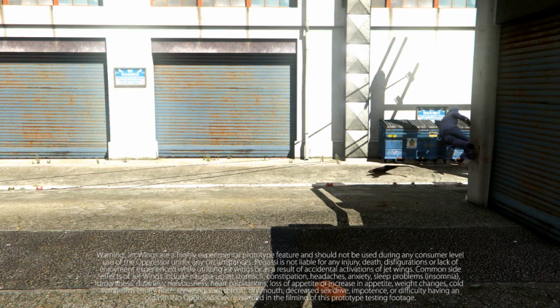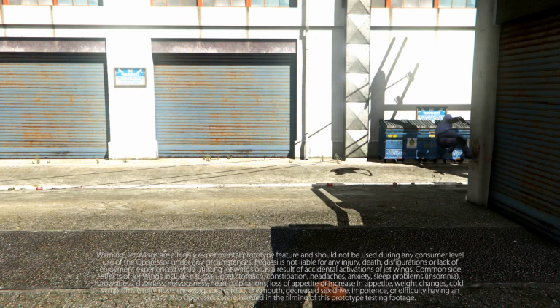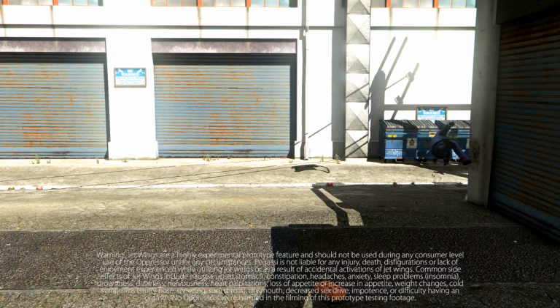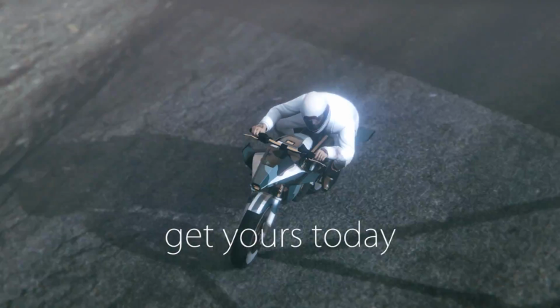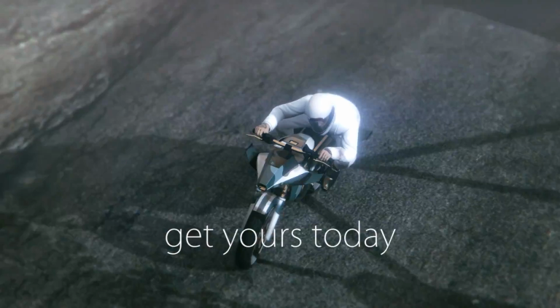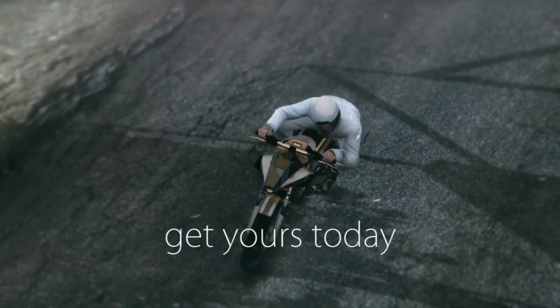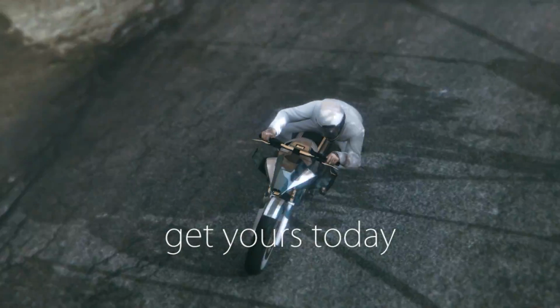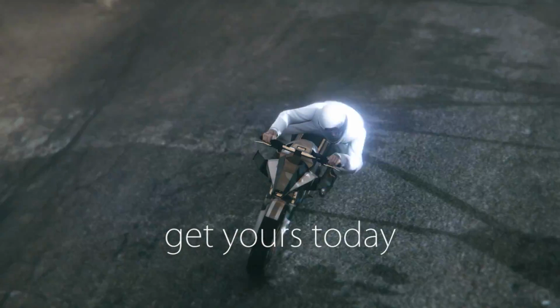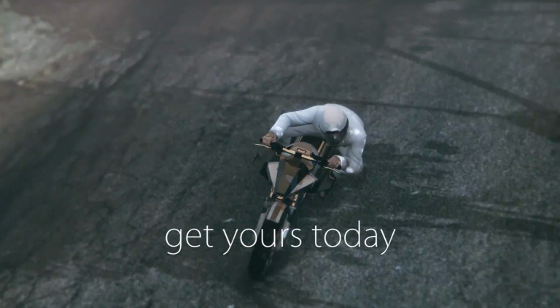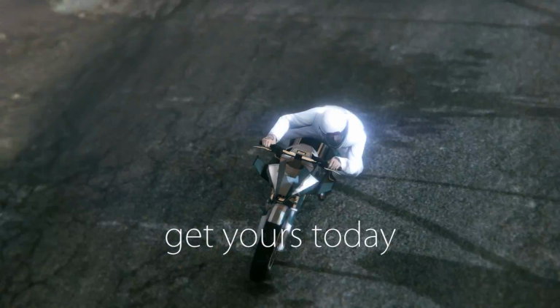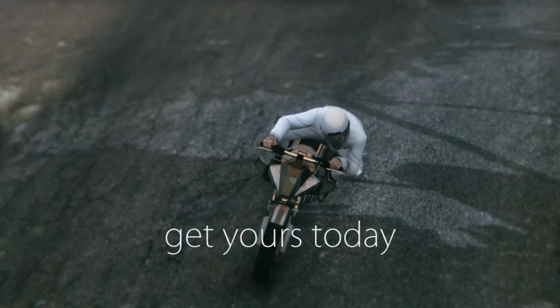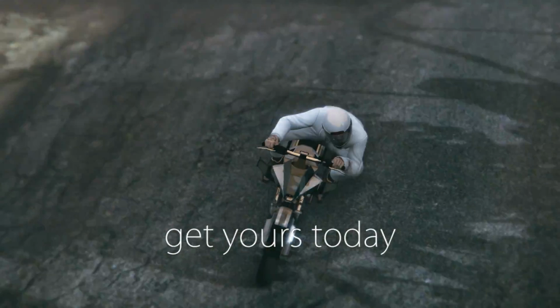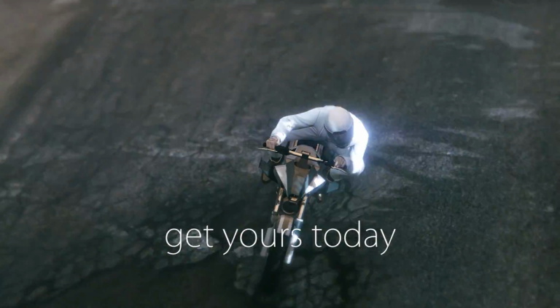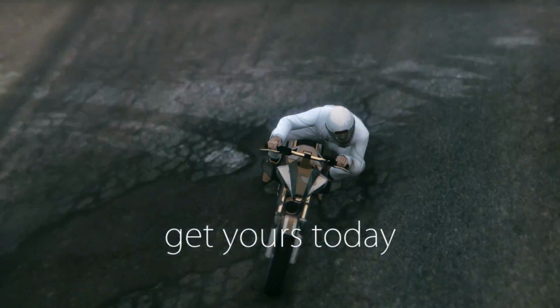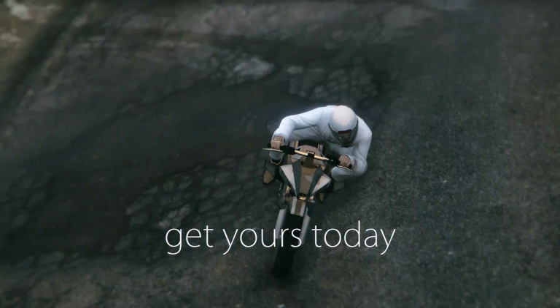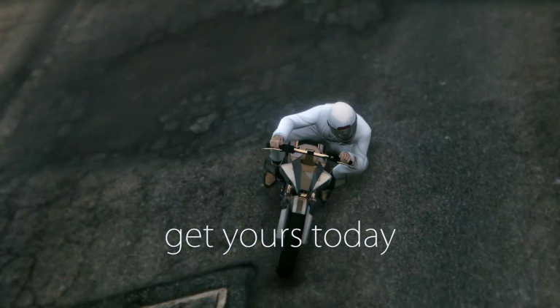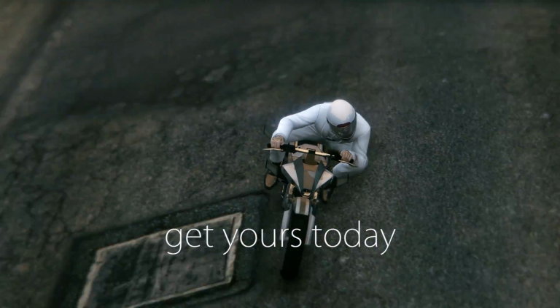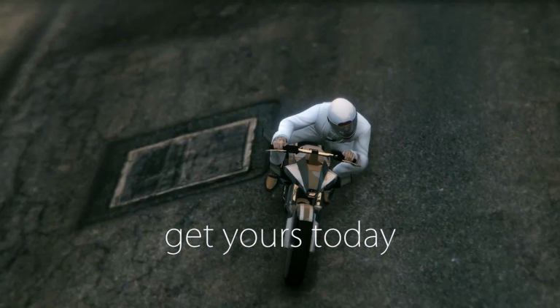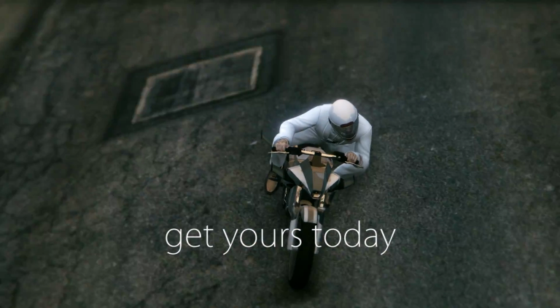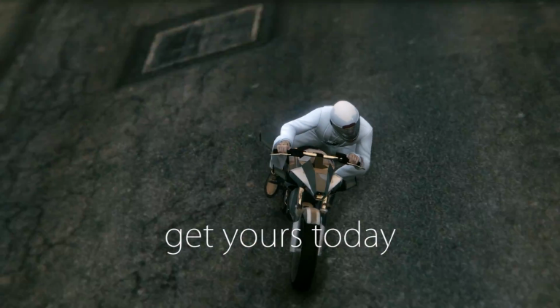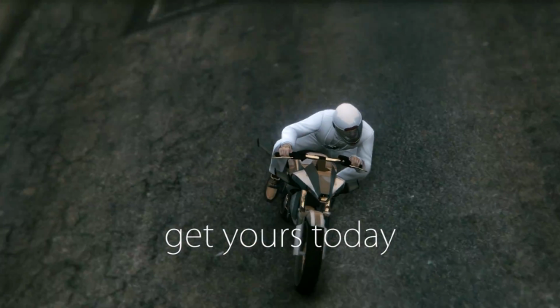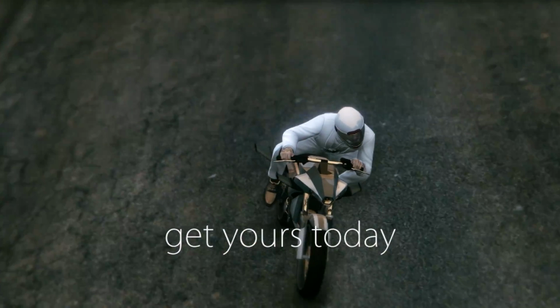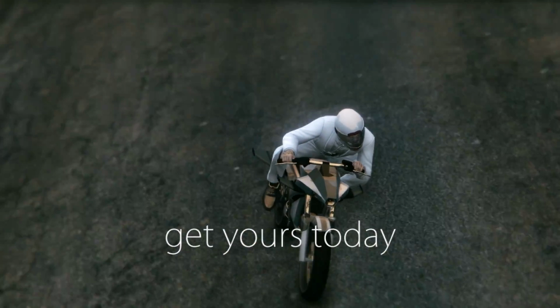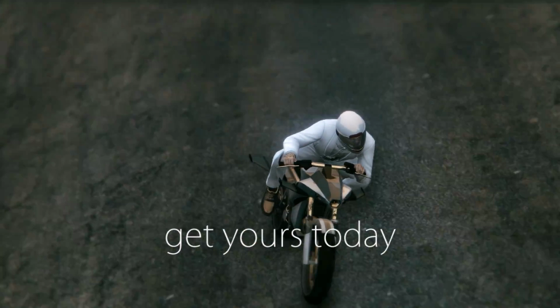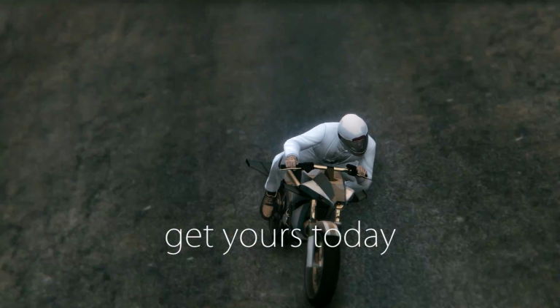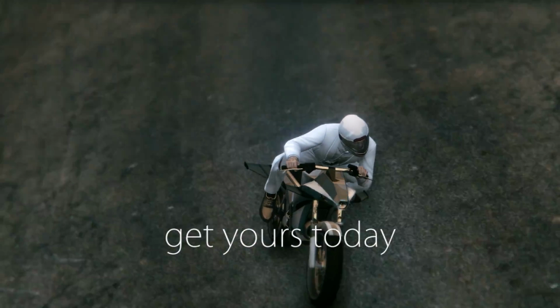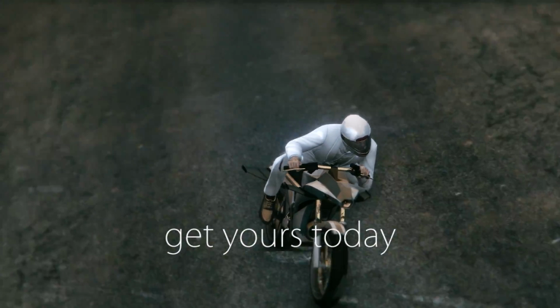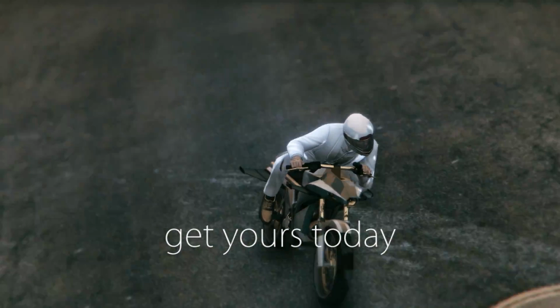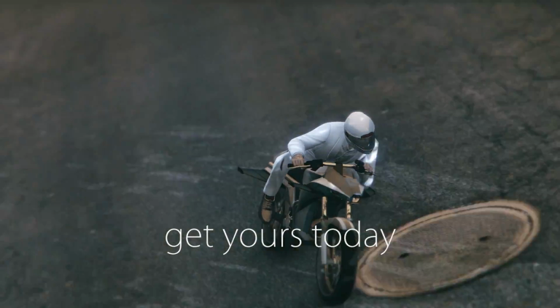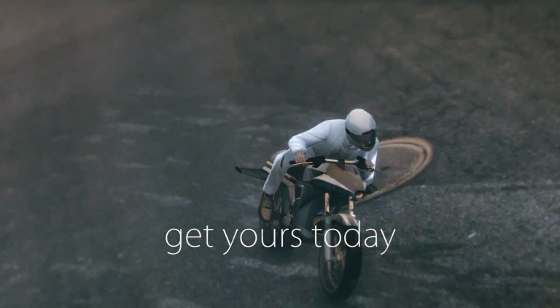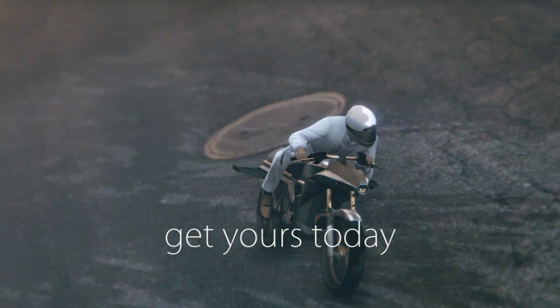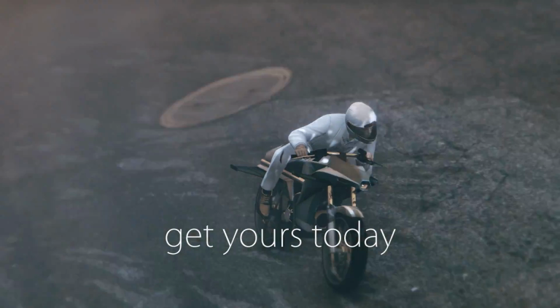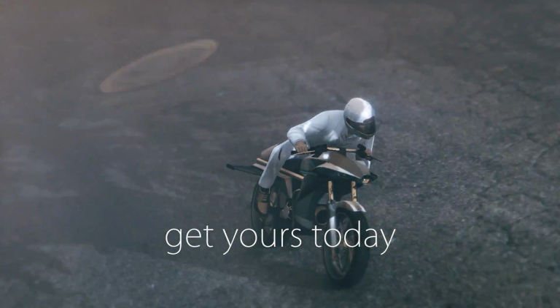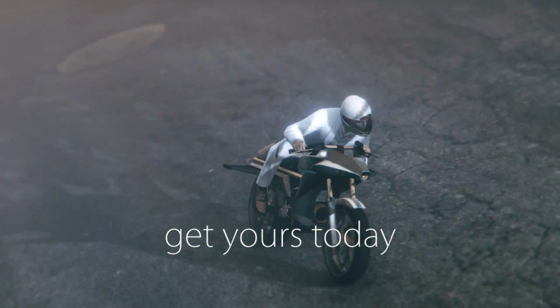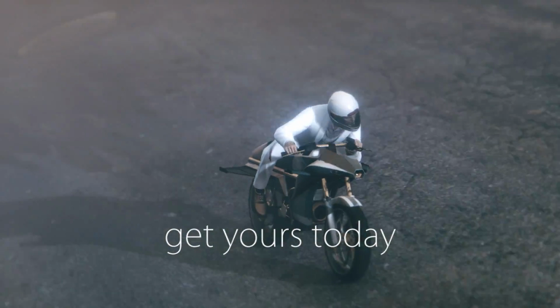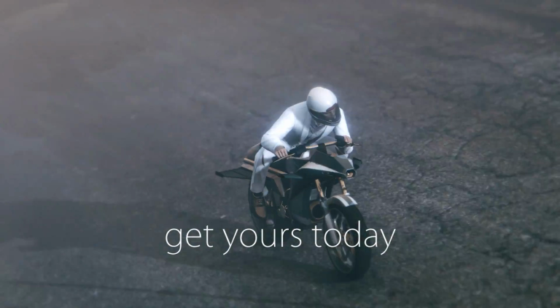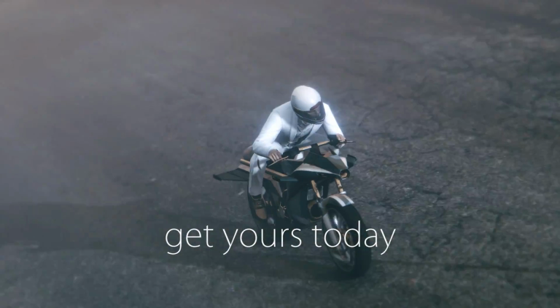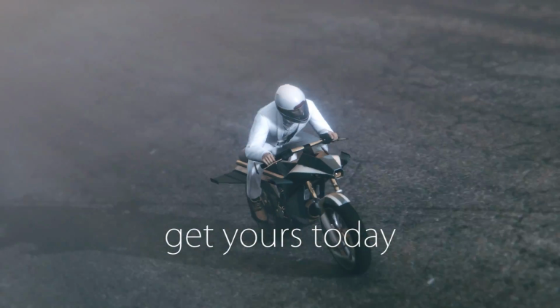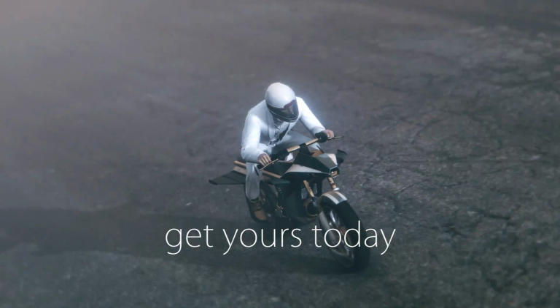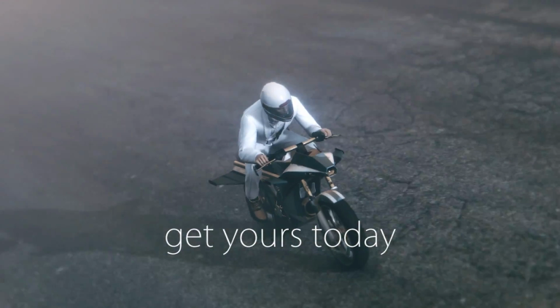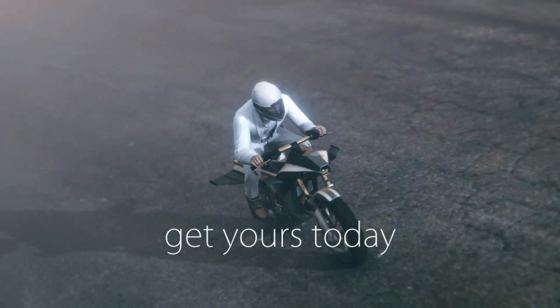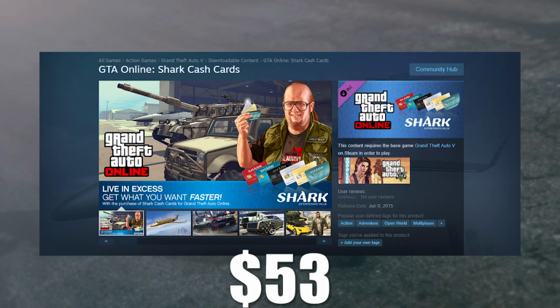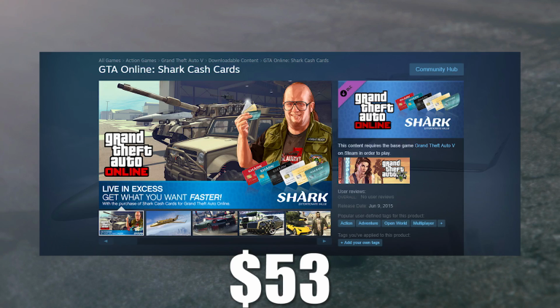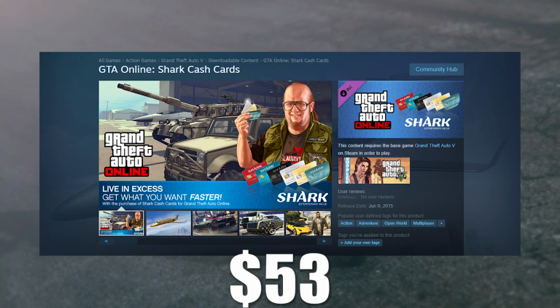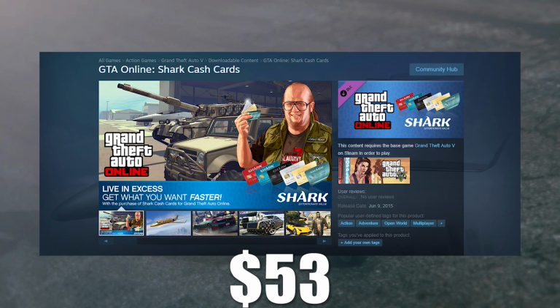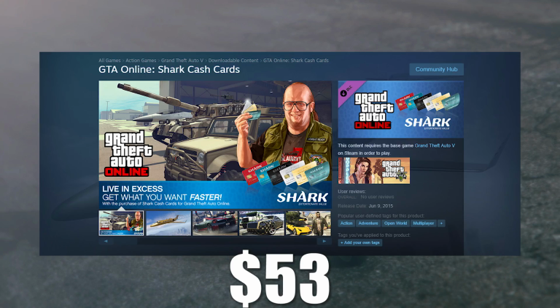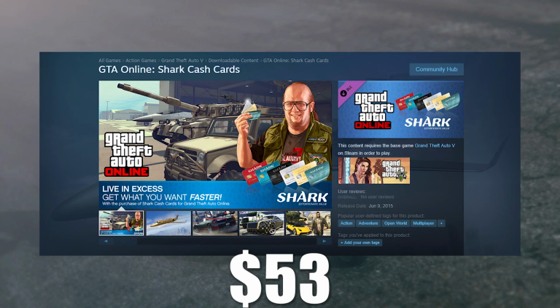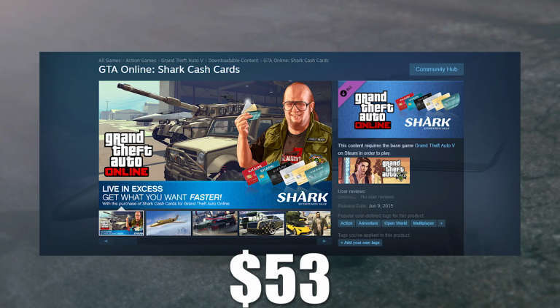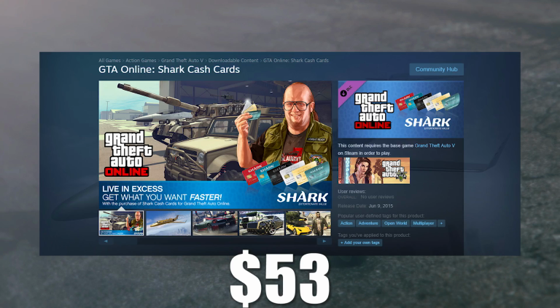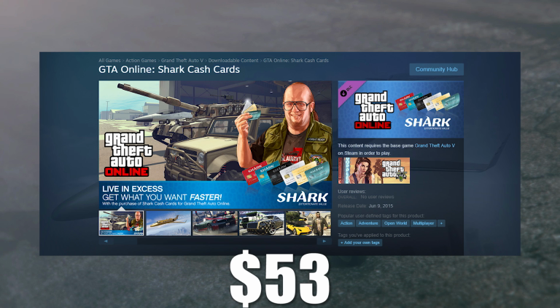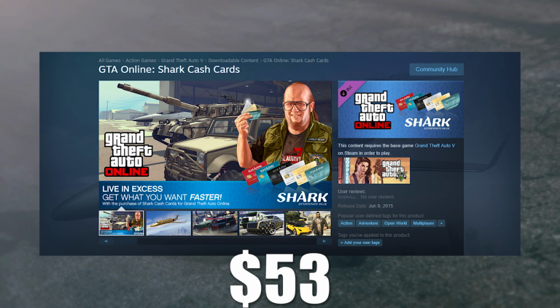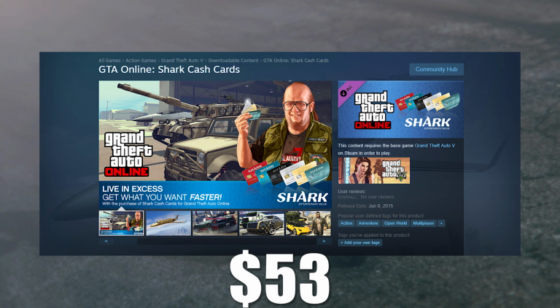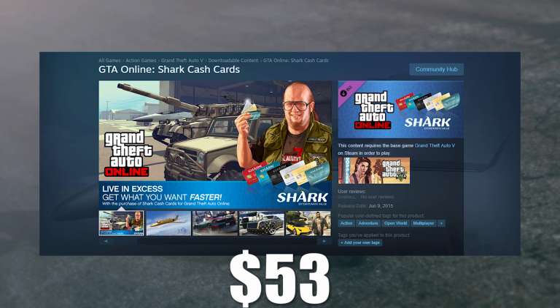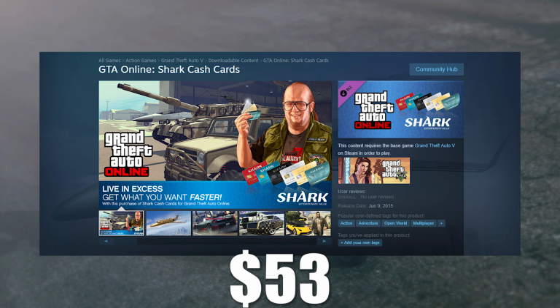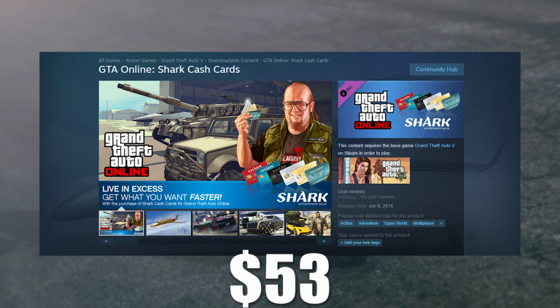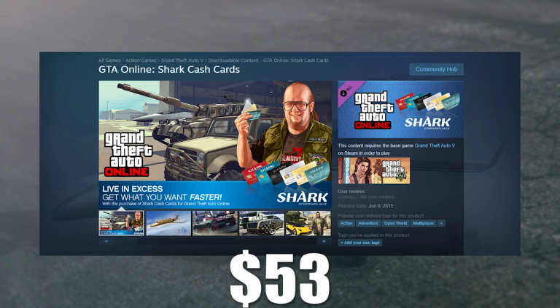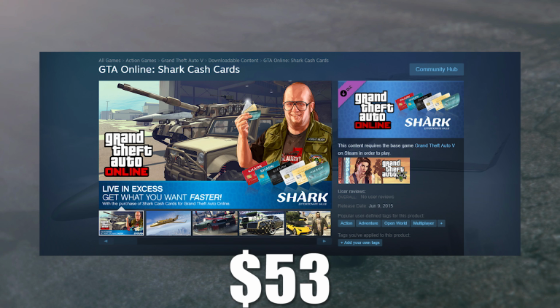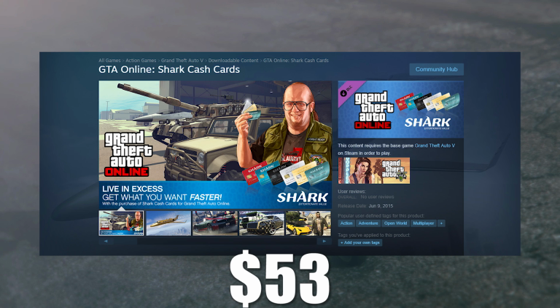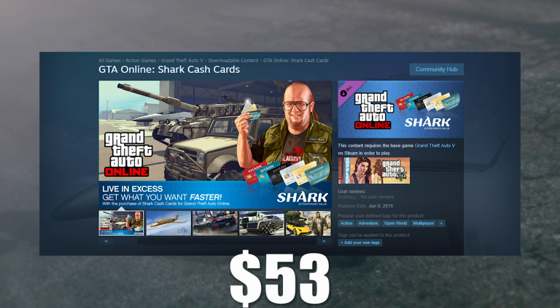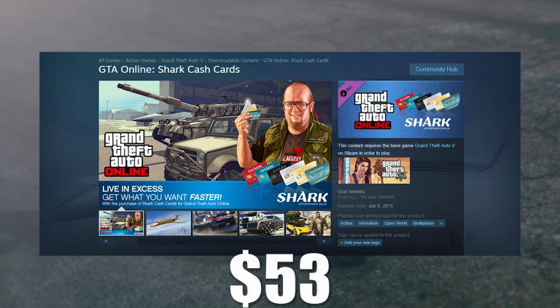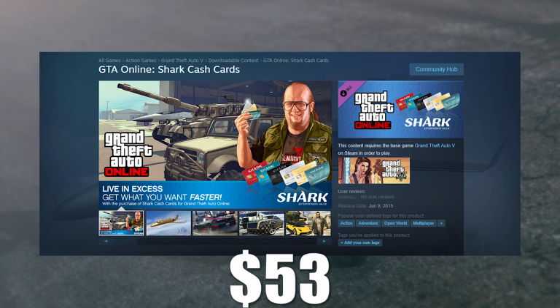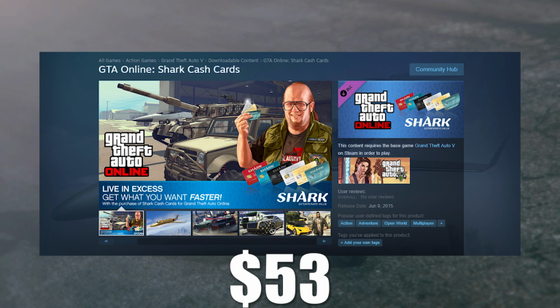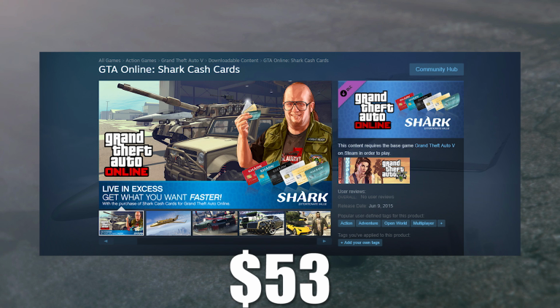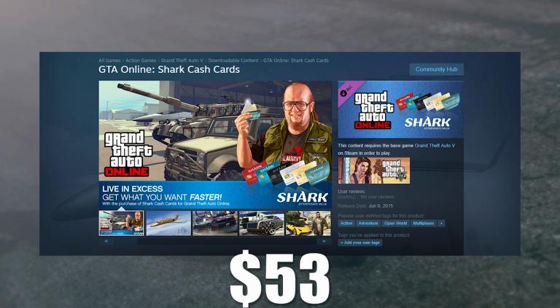You can get your Oppressor today at any local Pegassi dealership for only a few minutes... 53 fucking dollars.